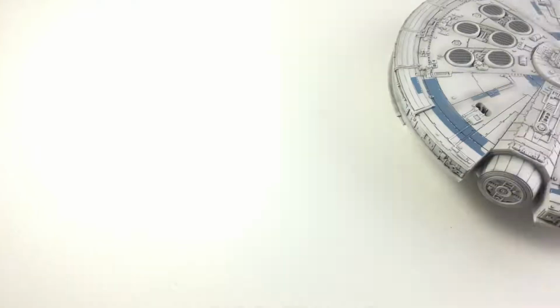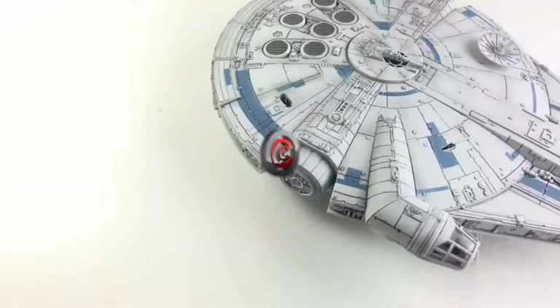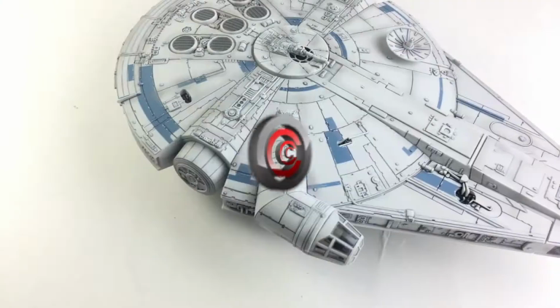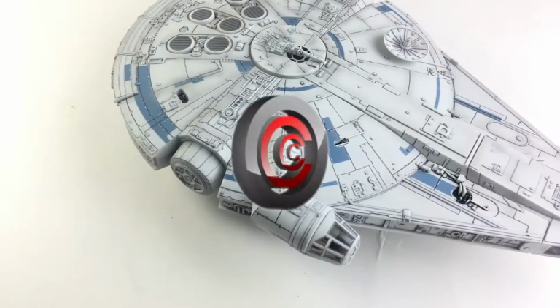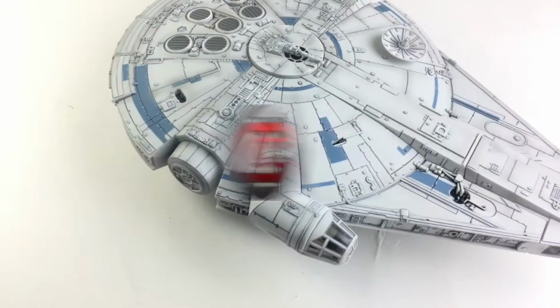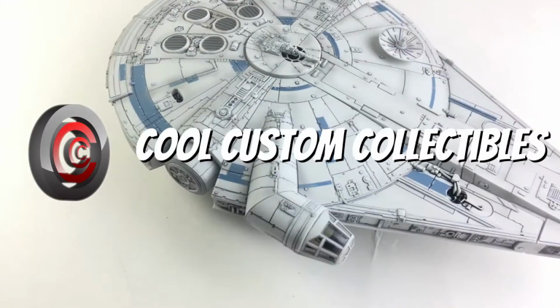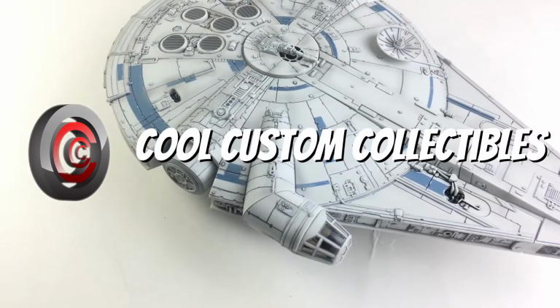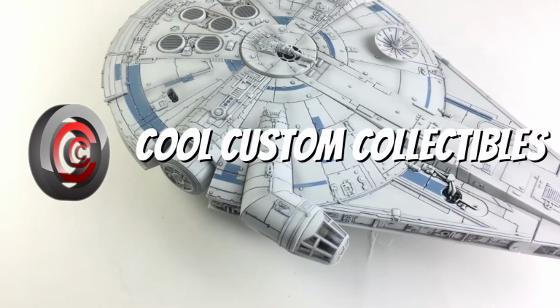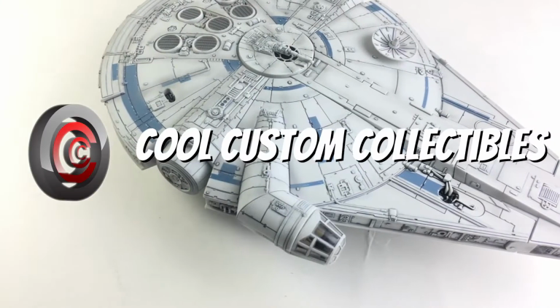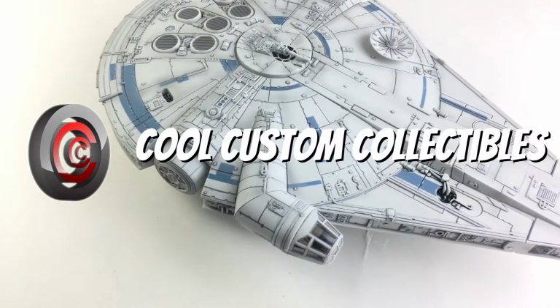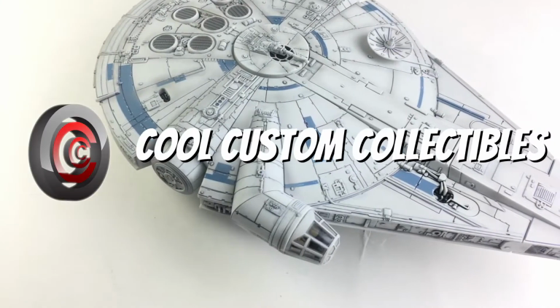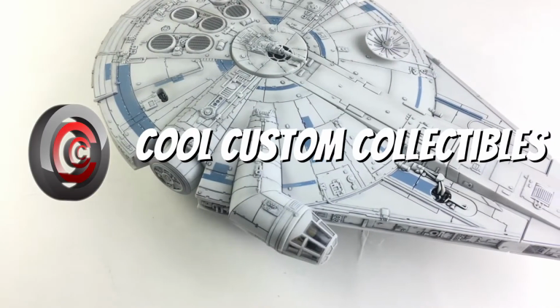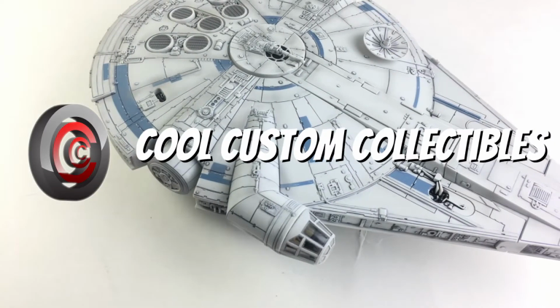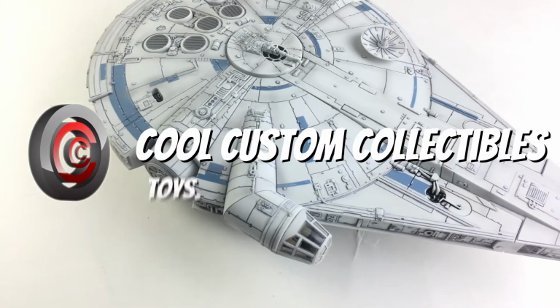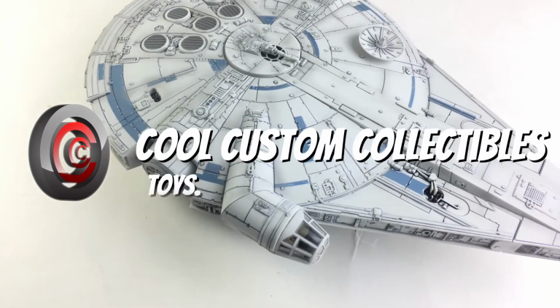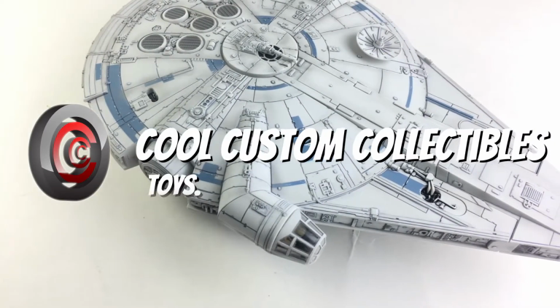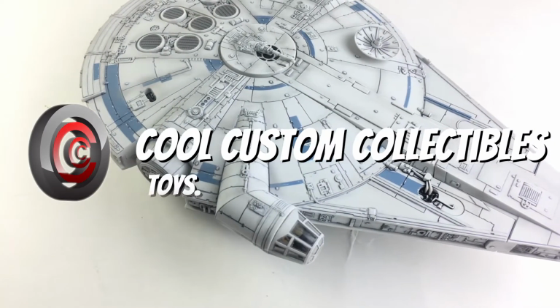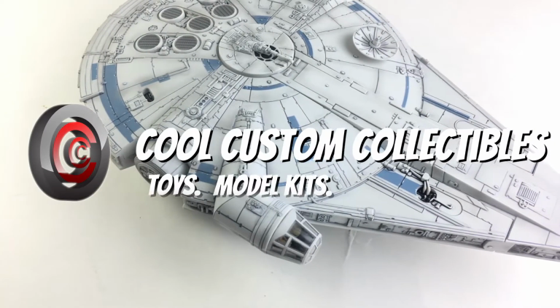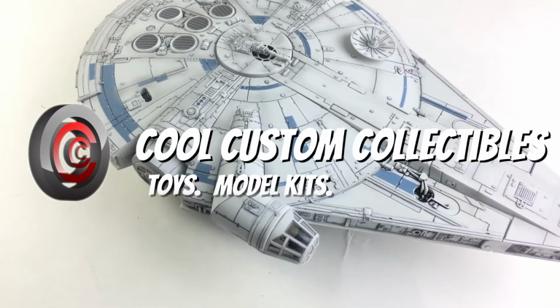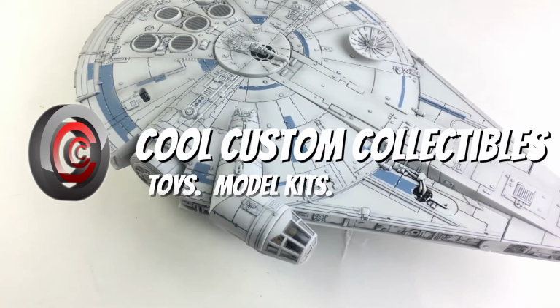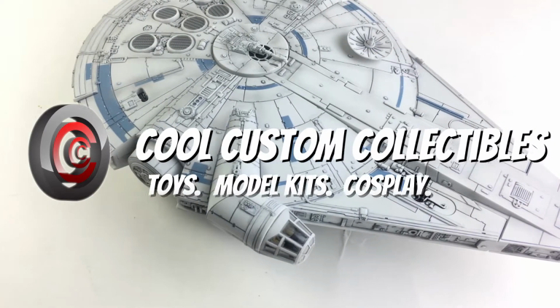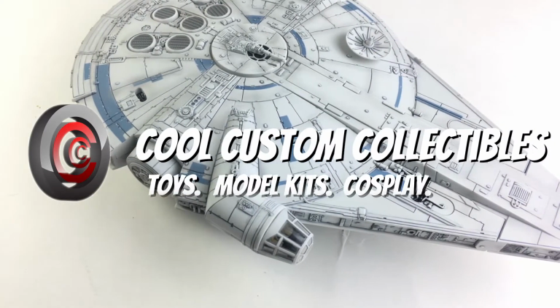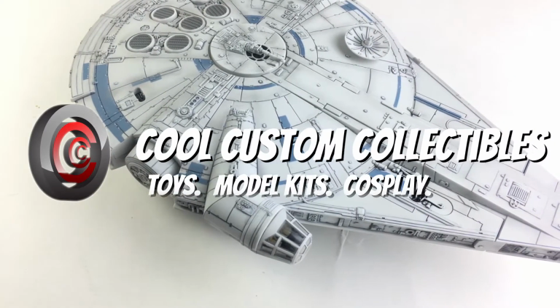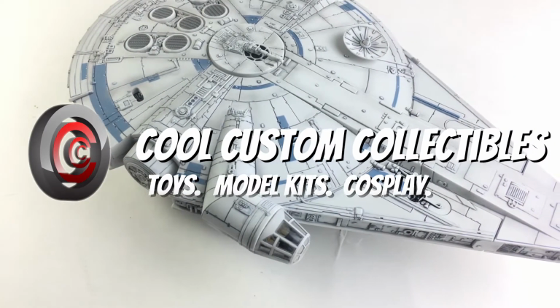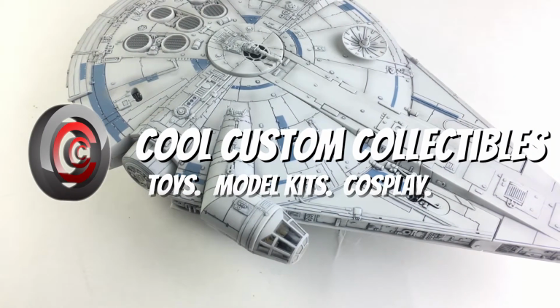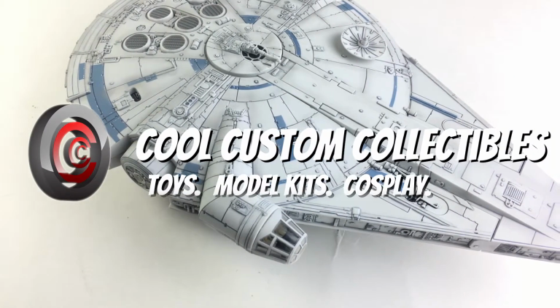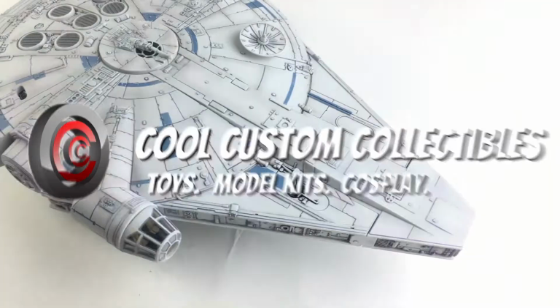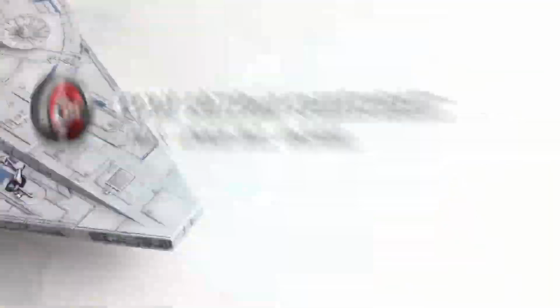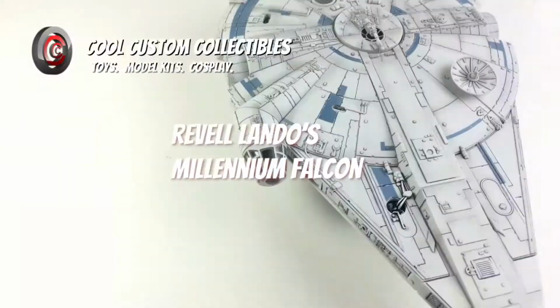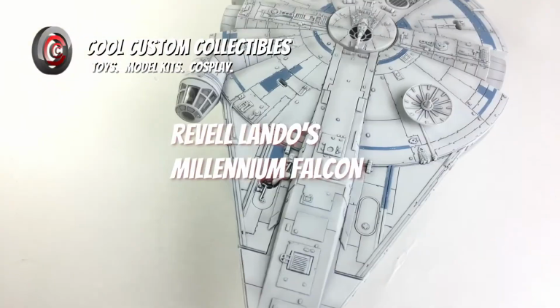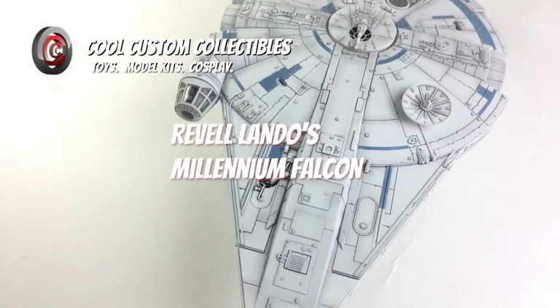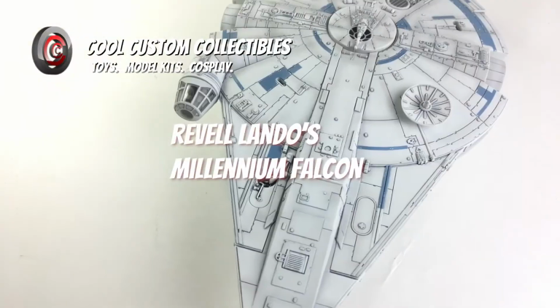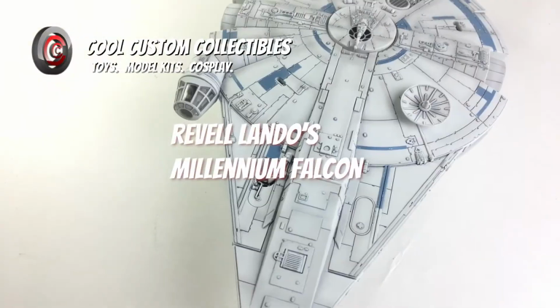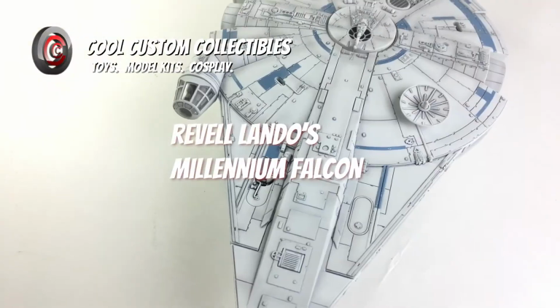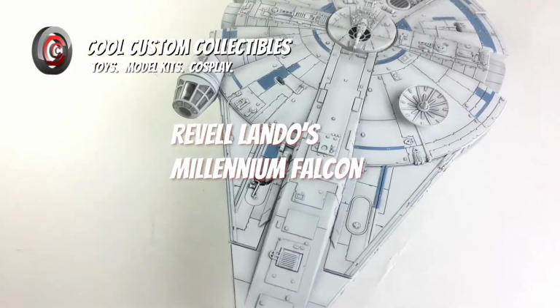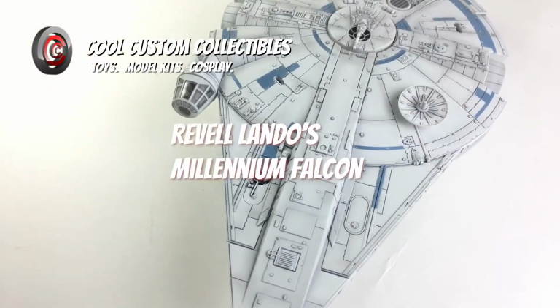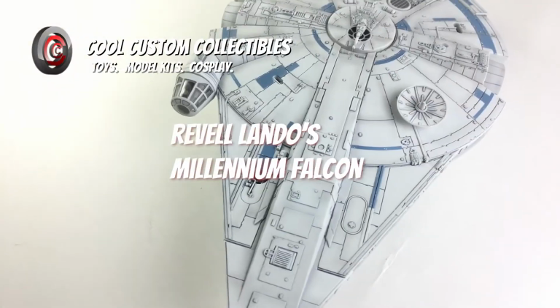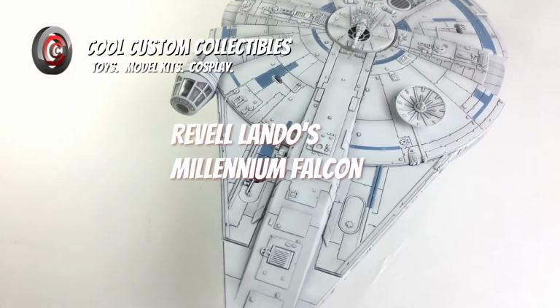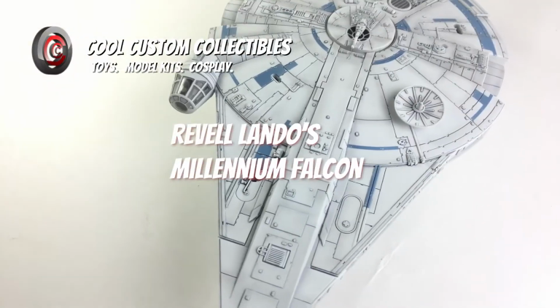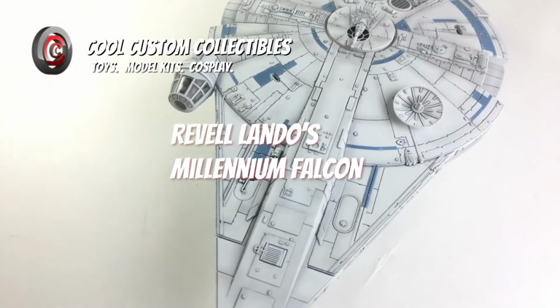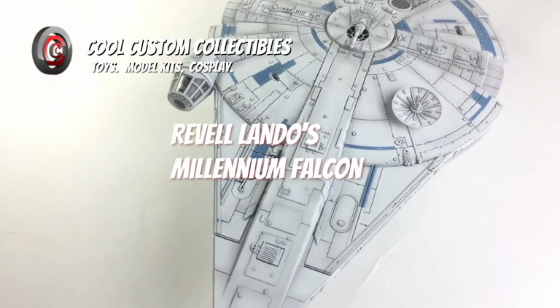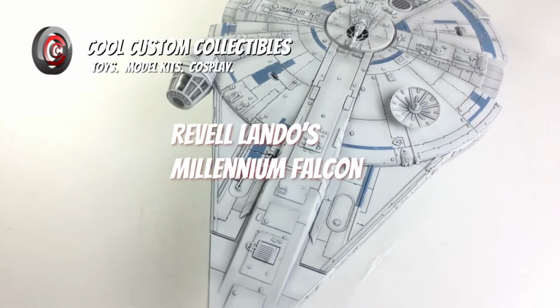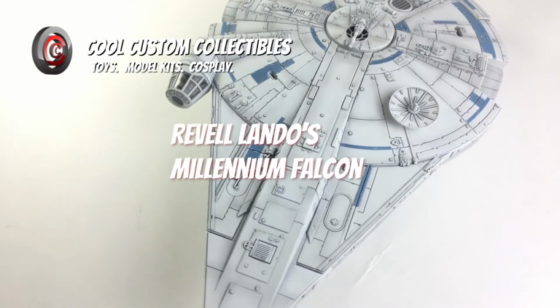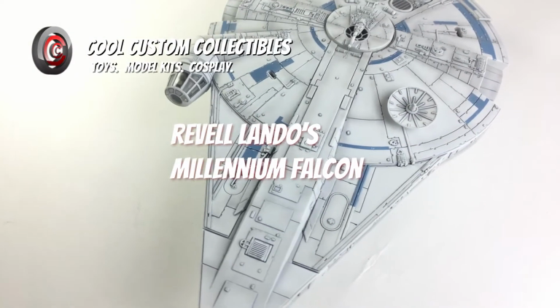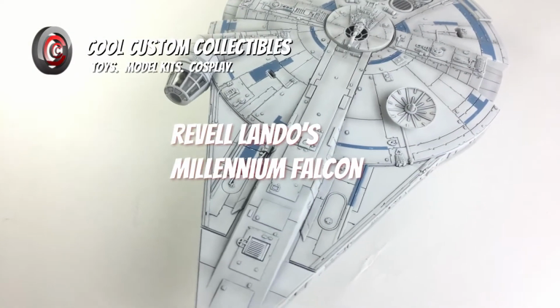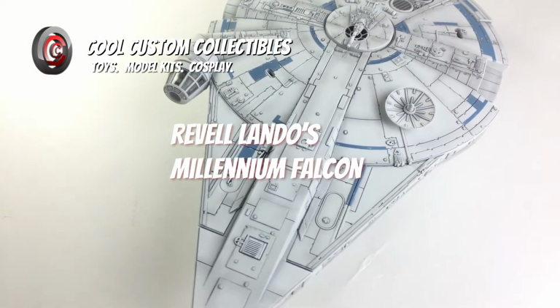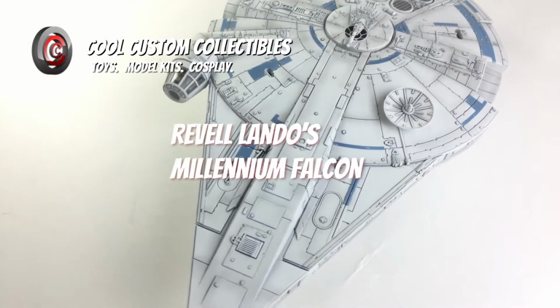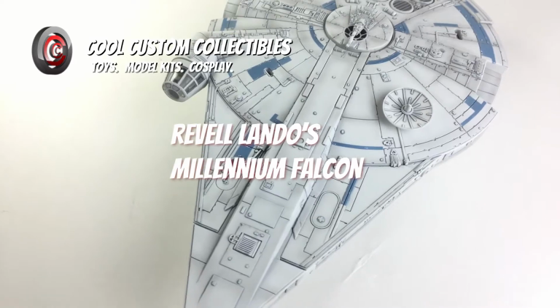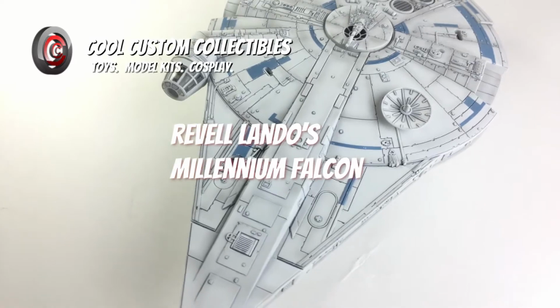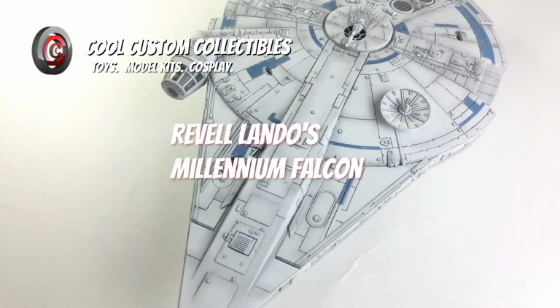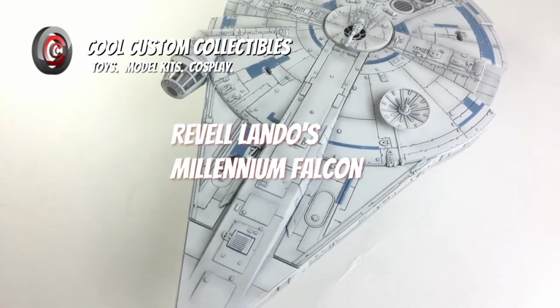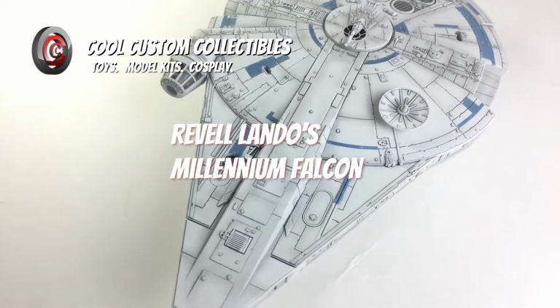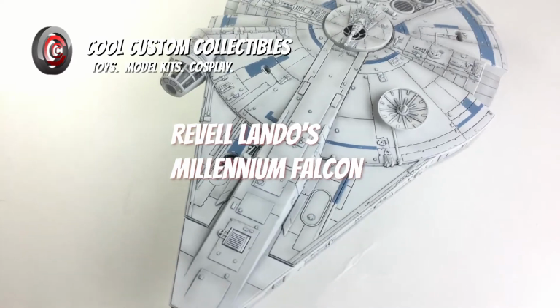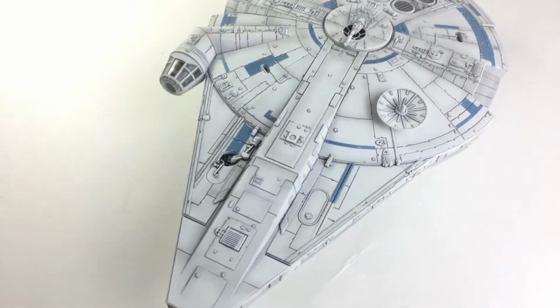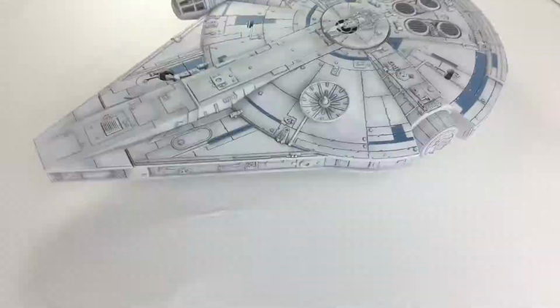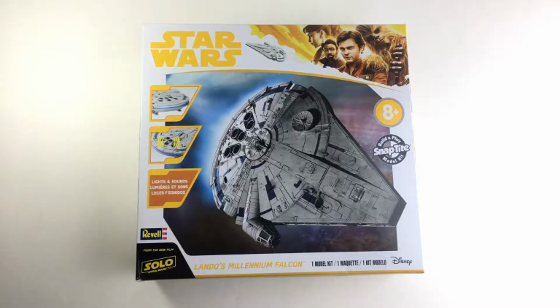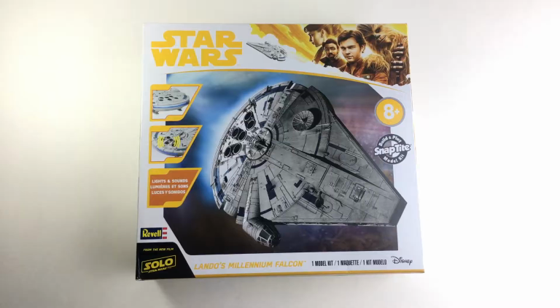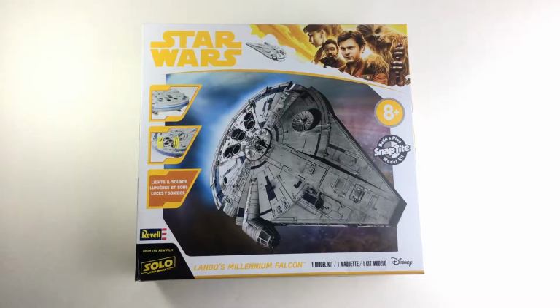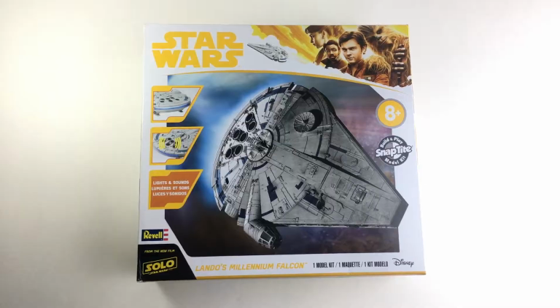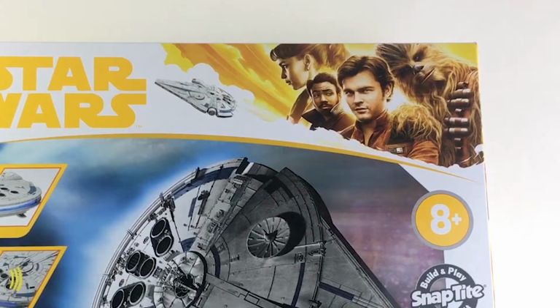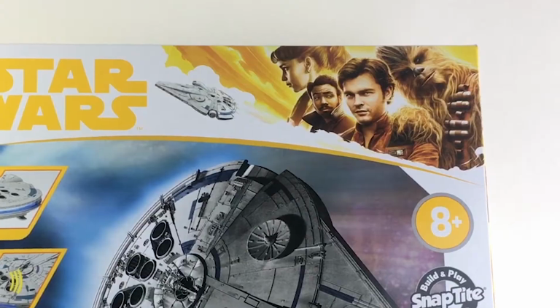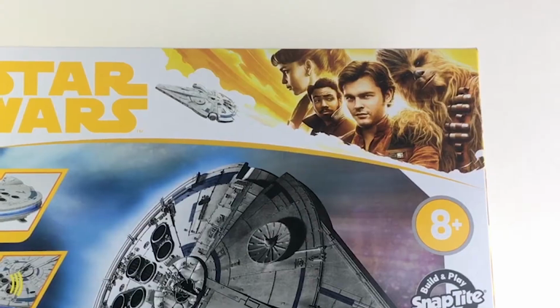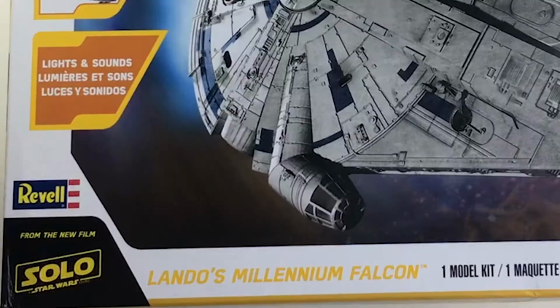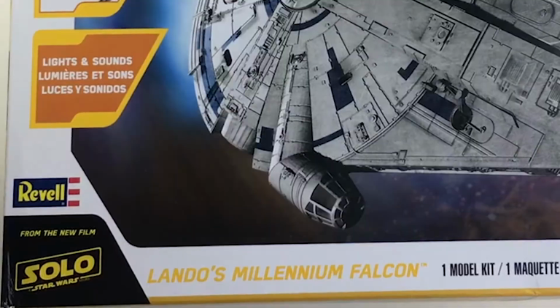What's up guys! This is Kool Custom Collectibles and today we're going to be building Lando's Millennium Falcon from Solo: A Star Wars Story.